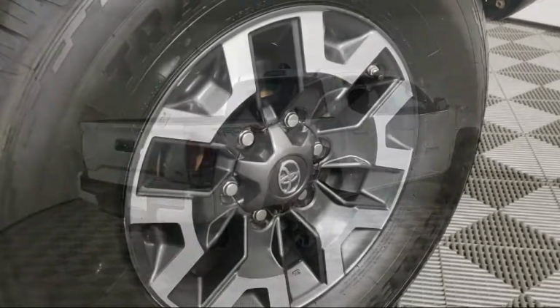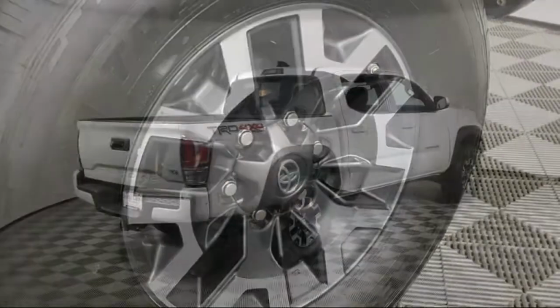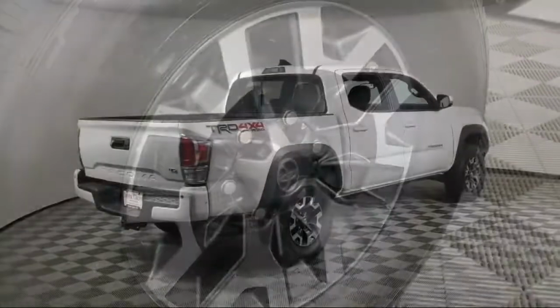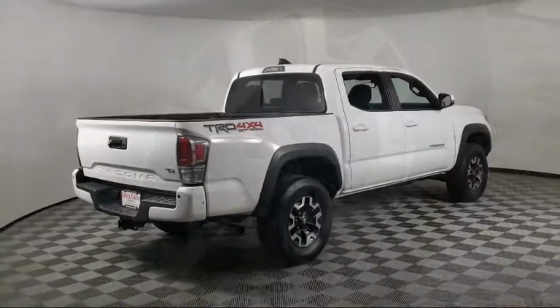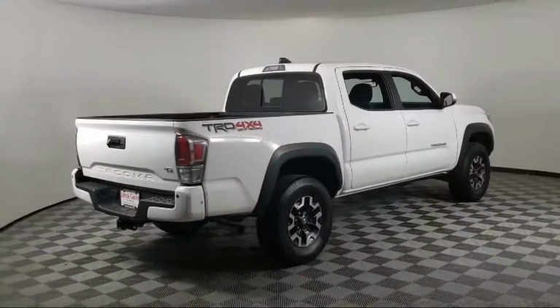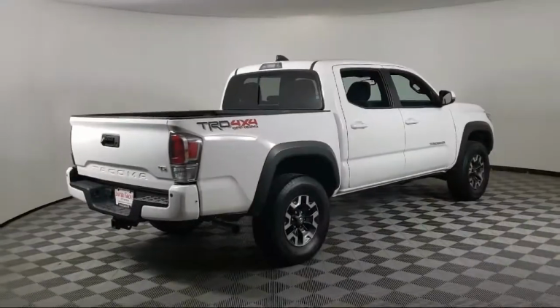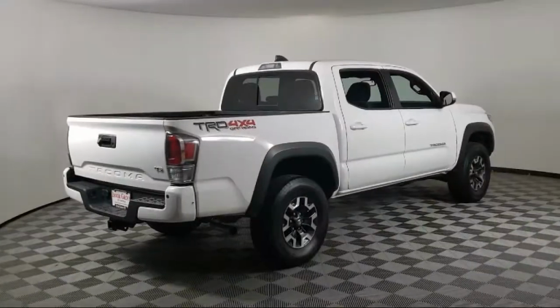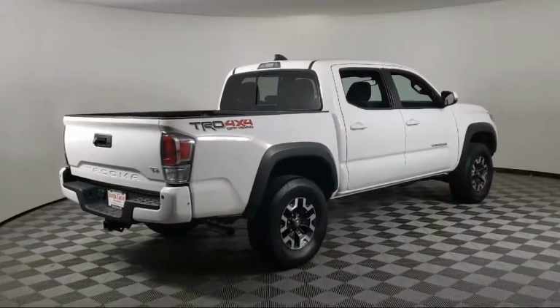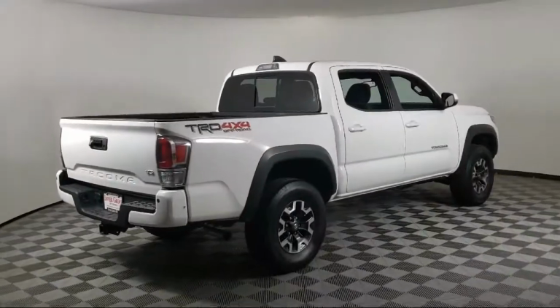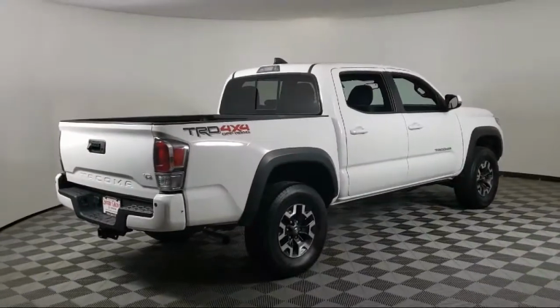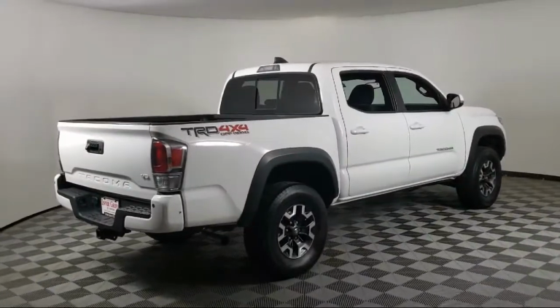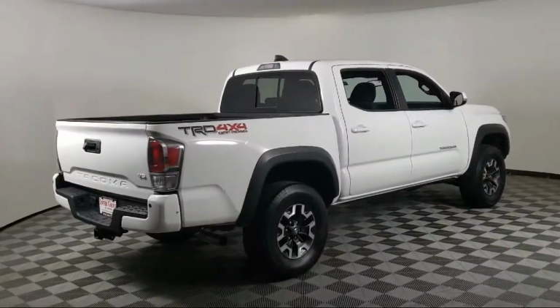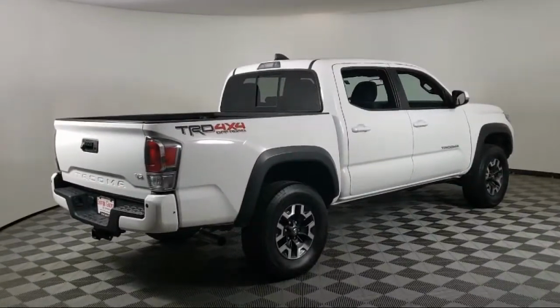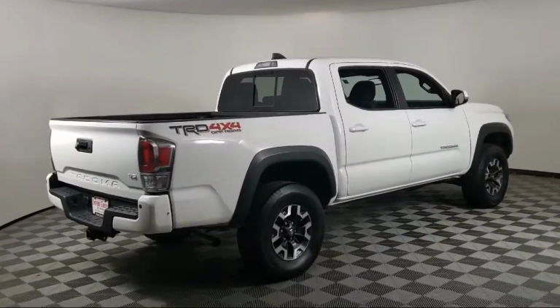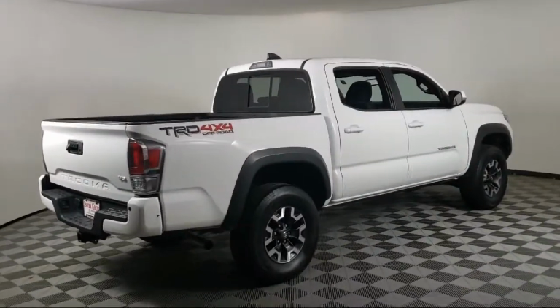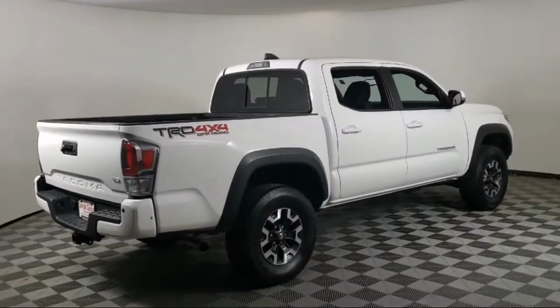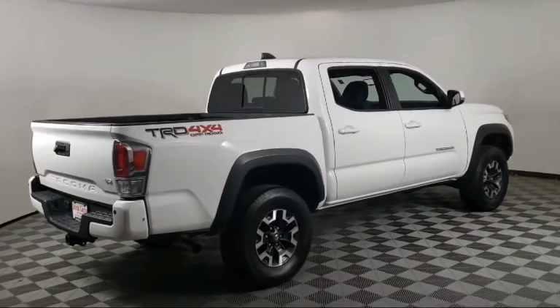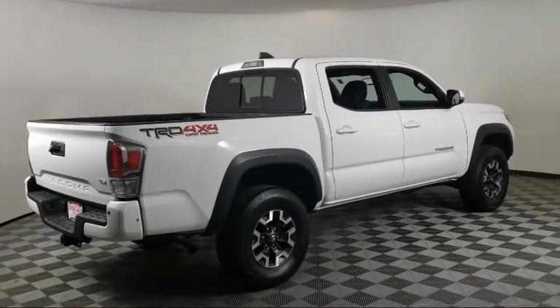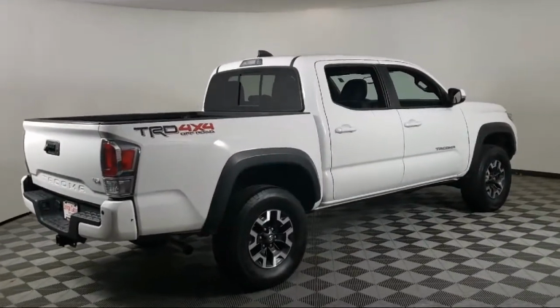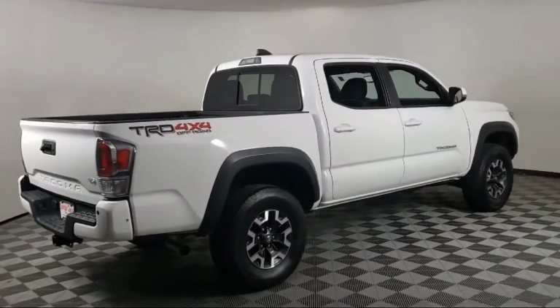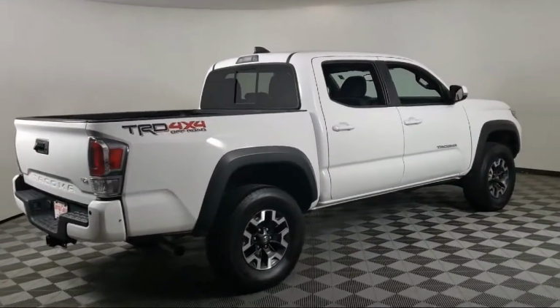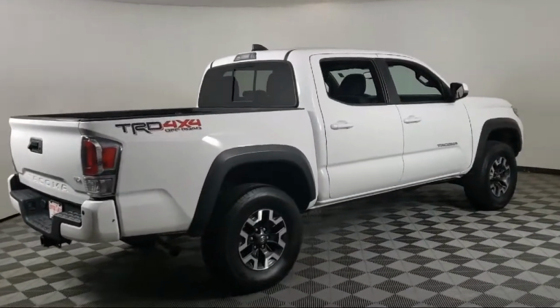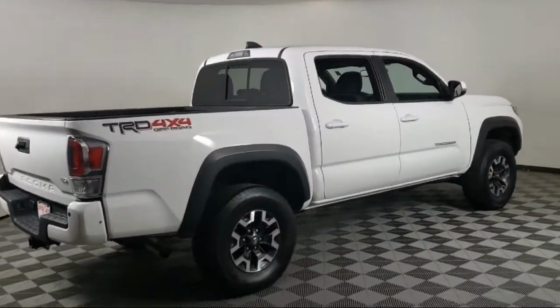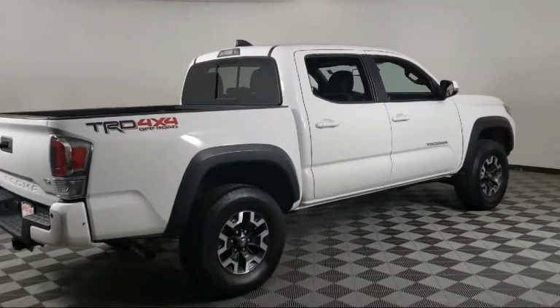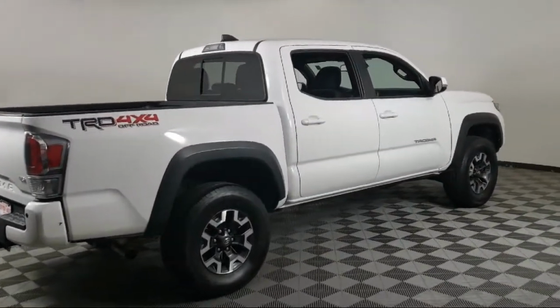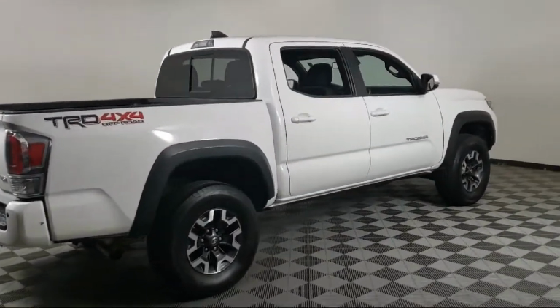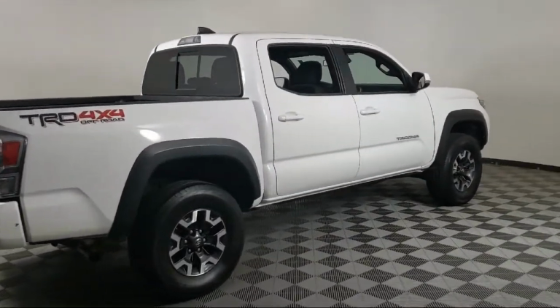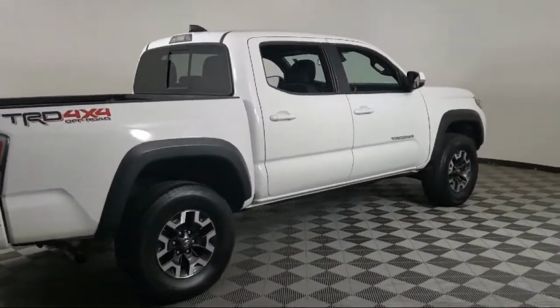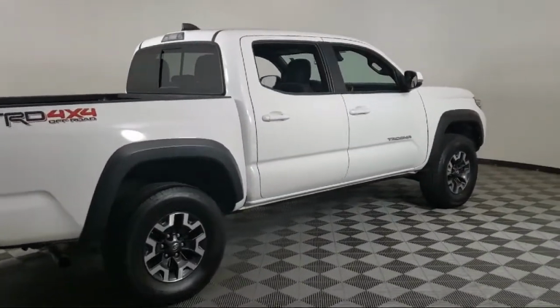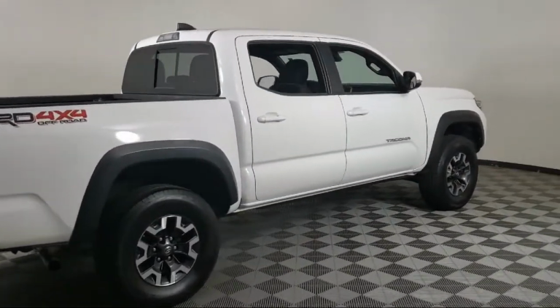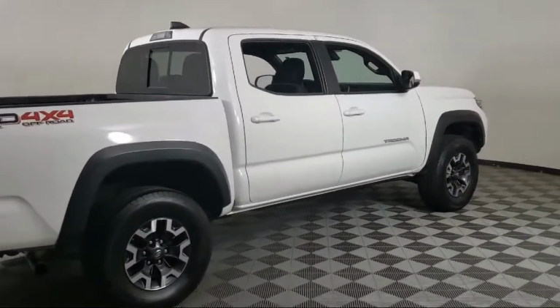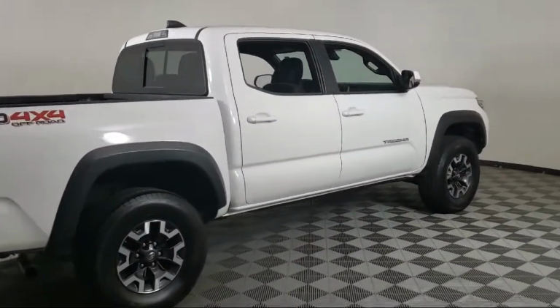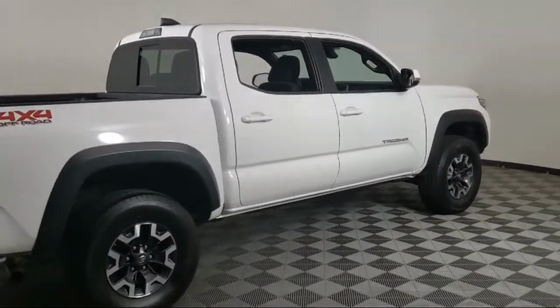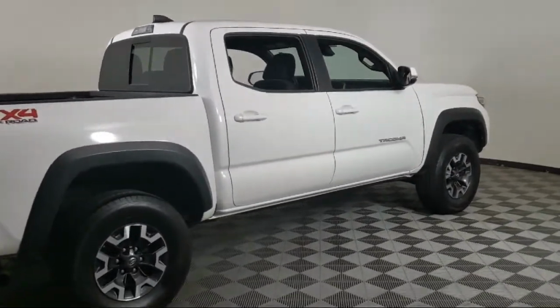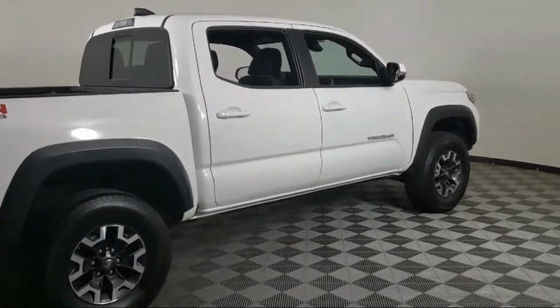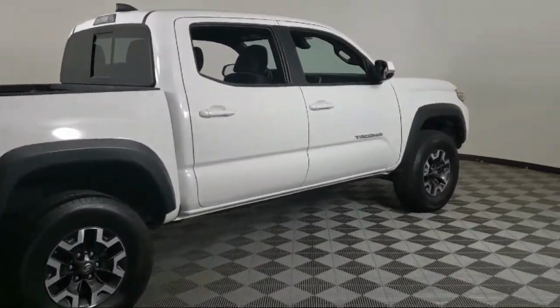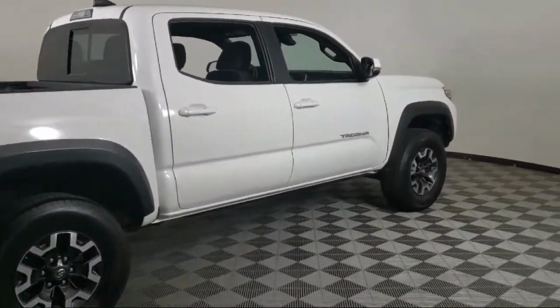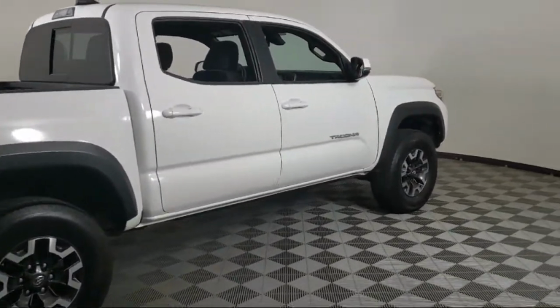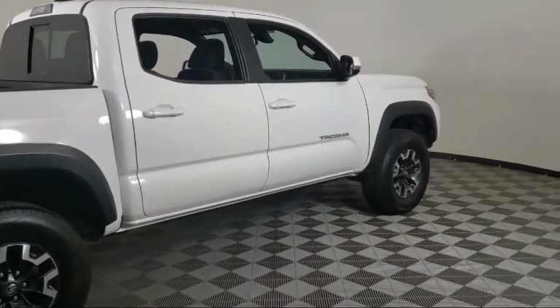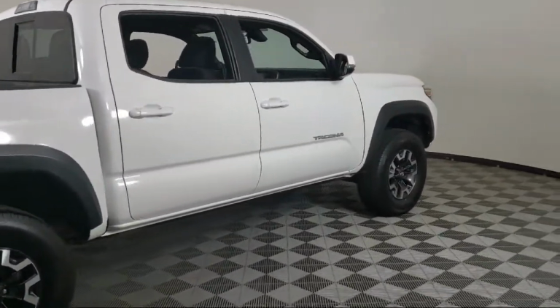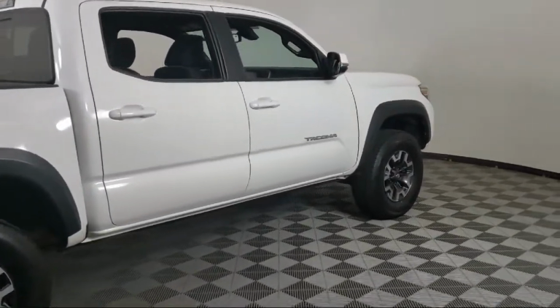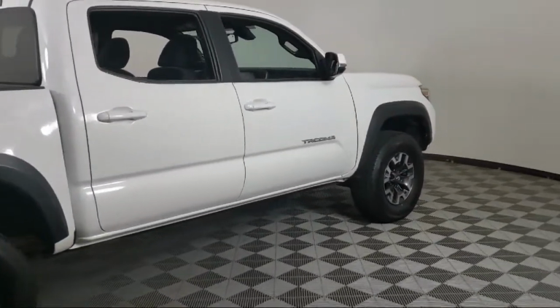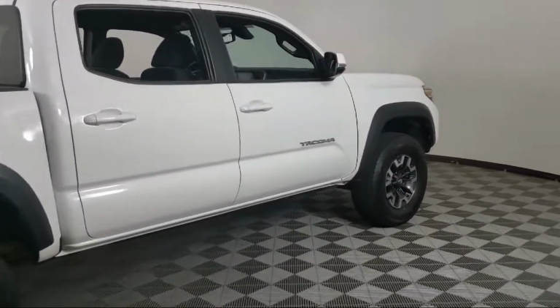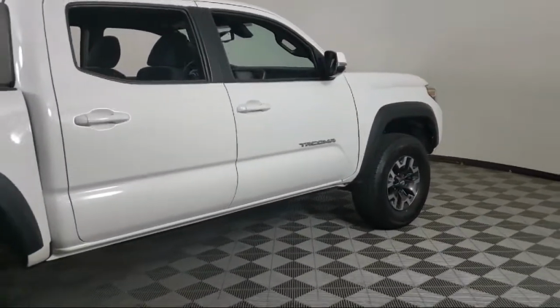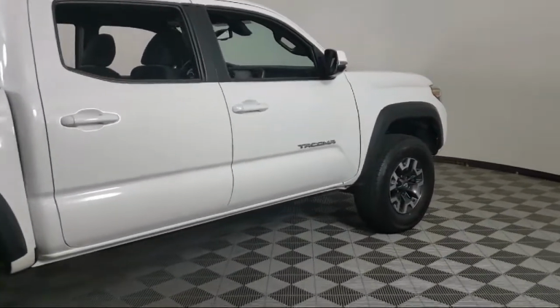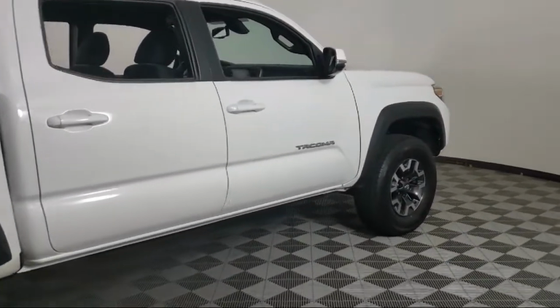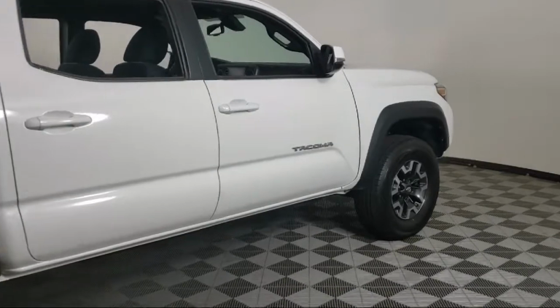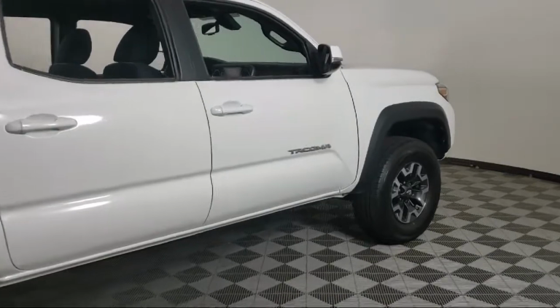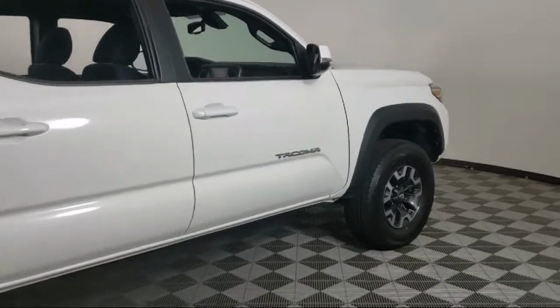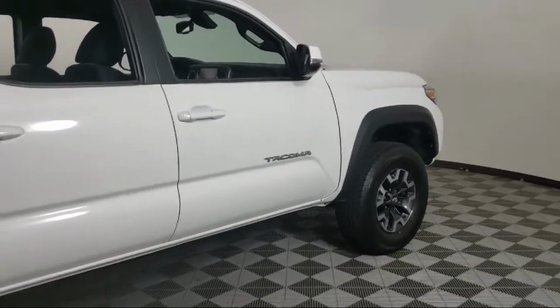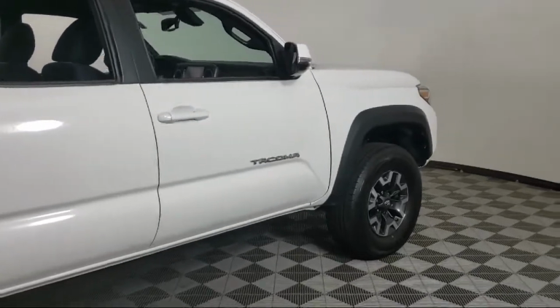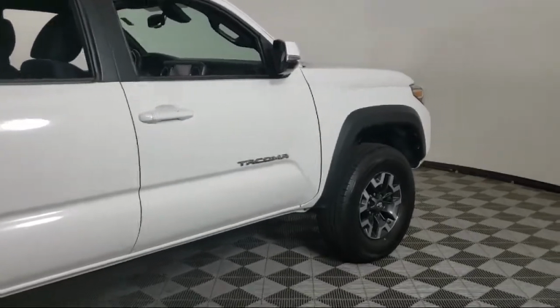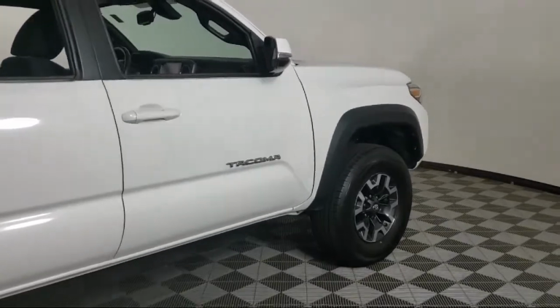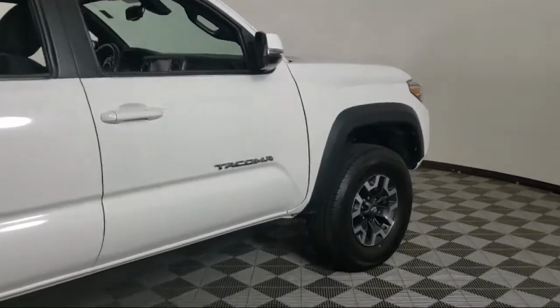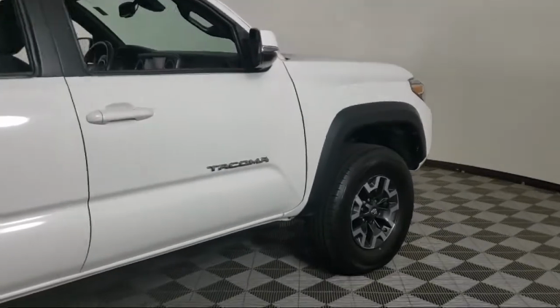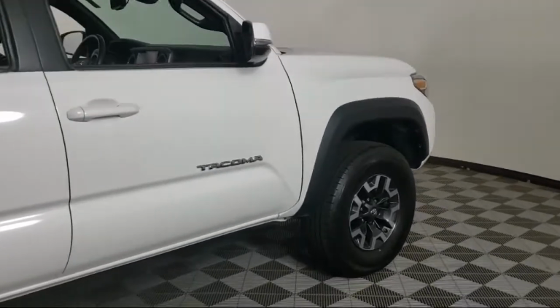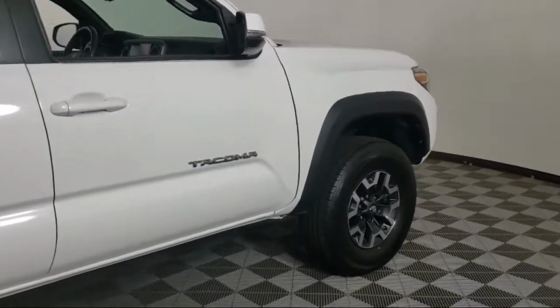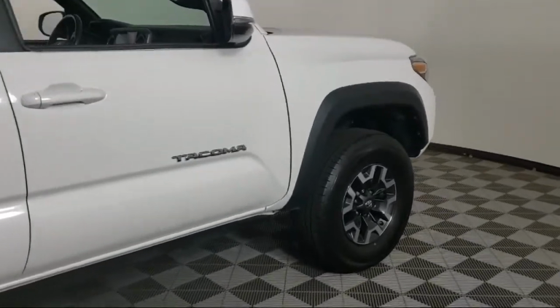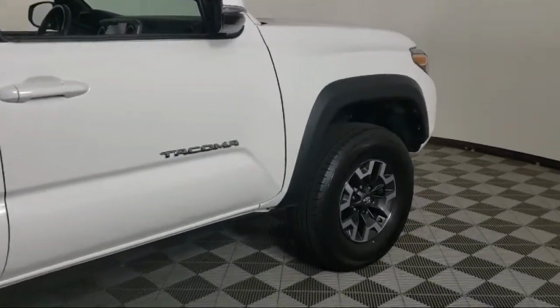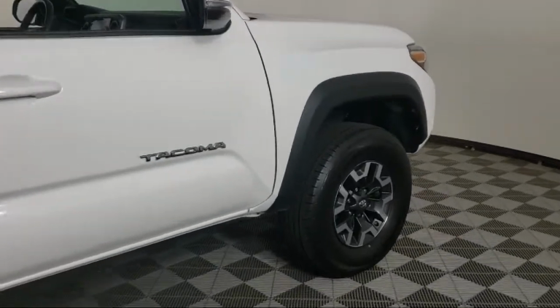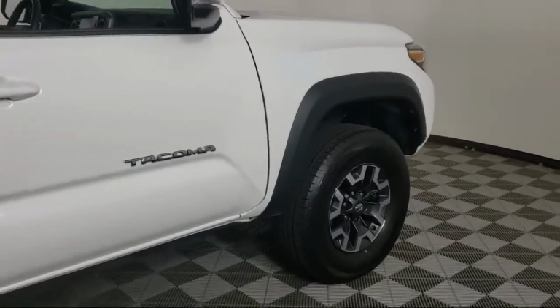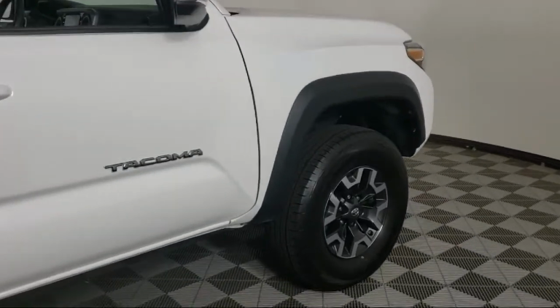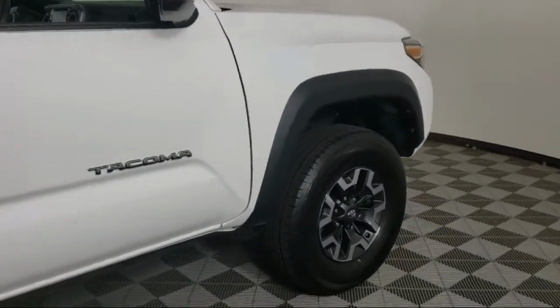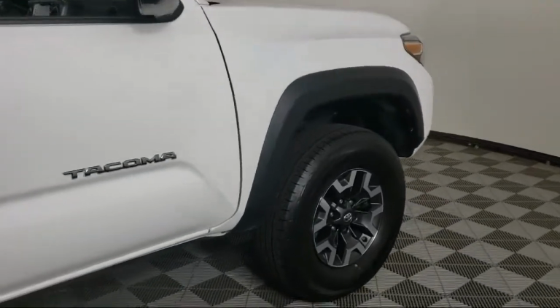Heated side mirrors, tilt steering wheel, security system, and has less than 45,000 miles on the odometer.